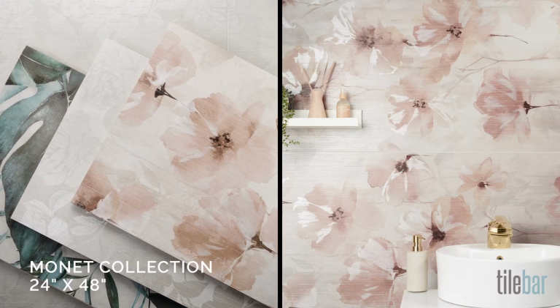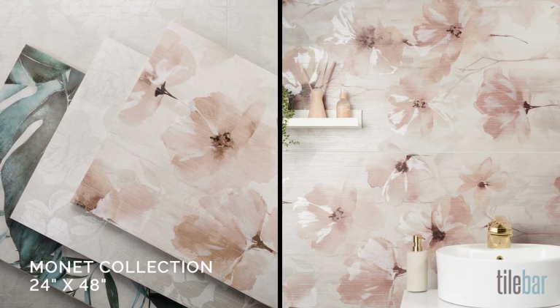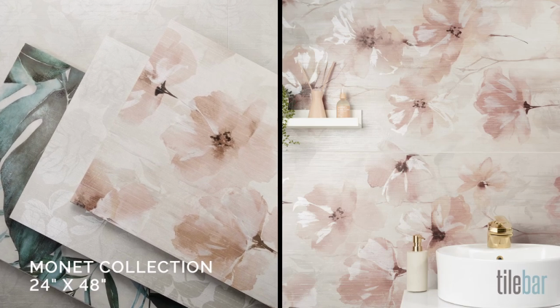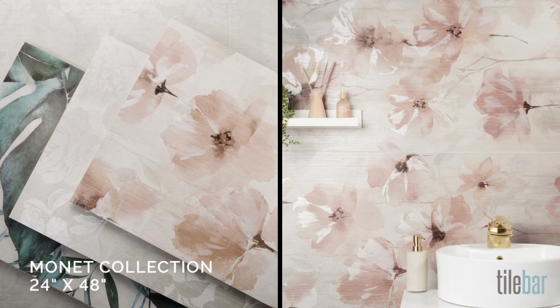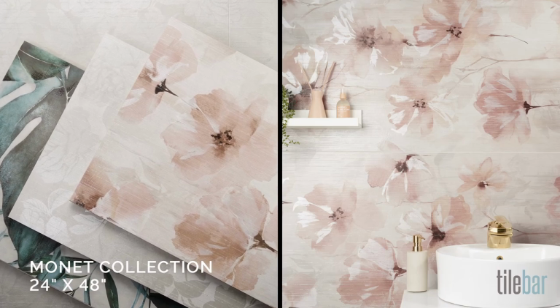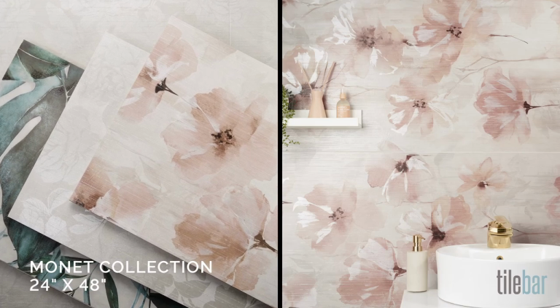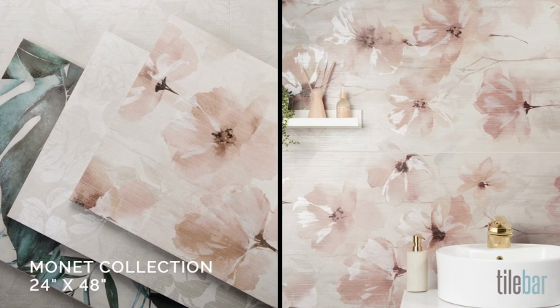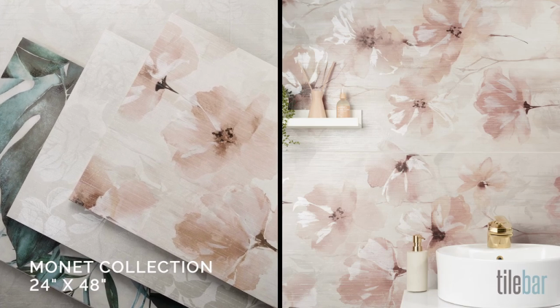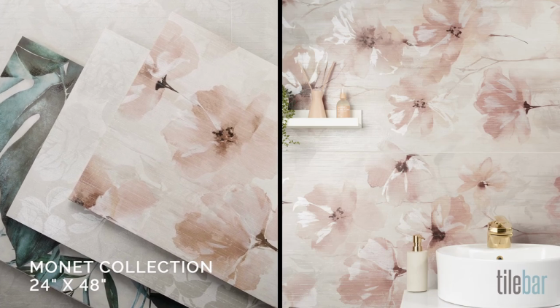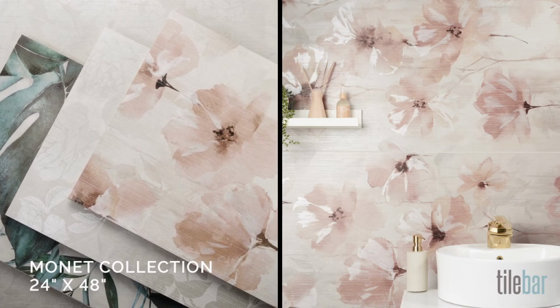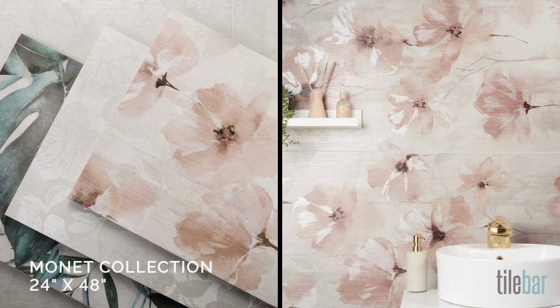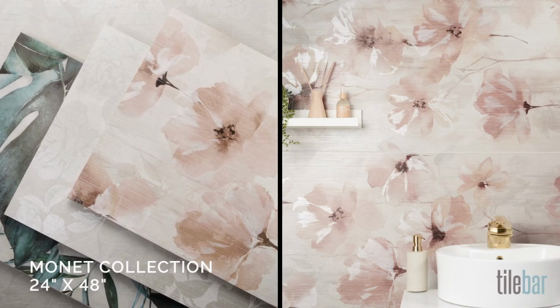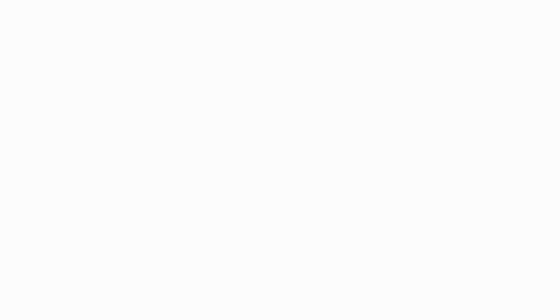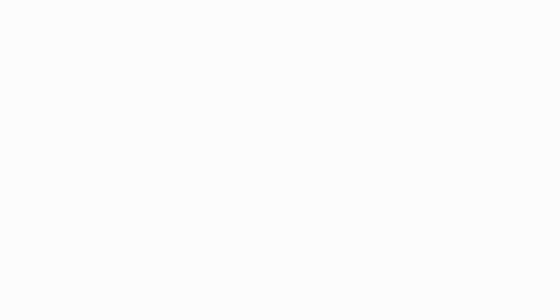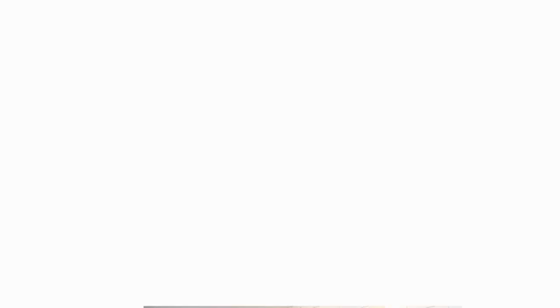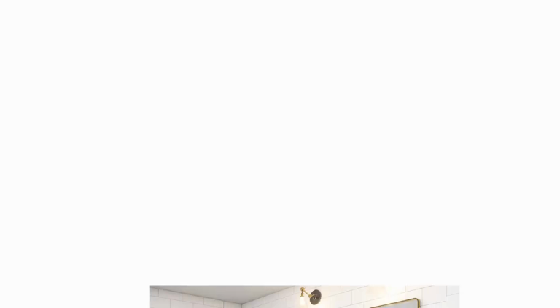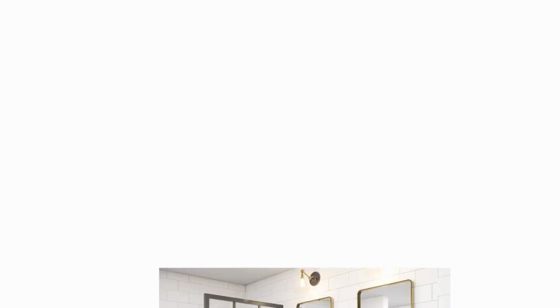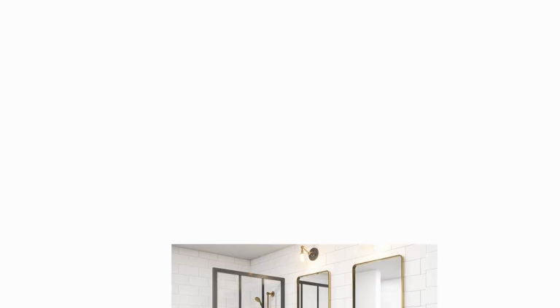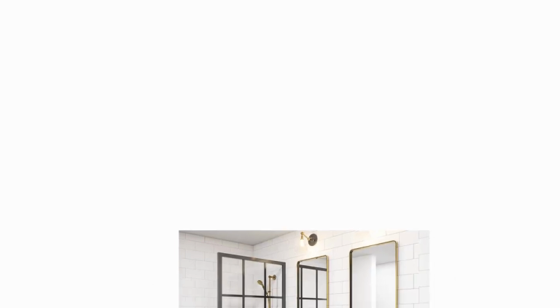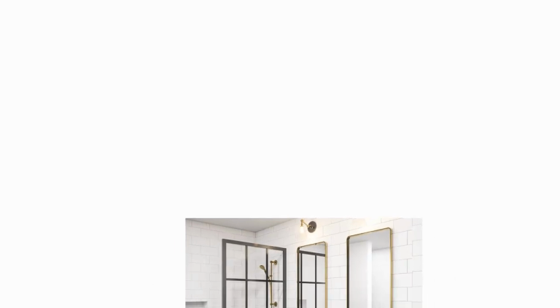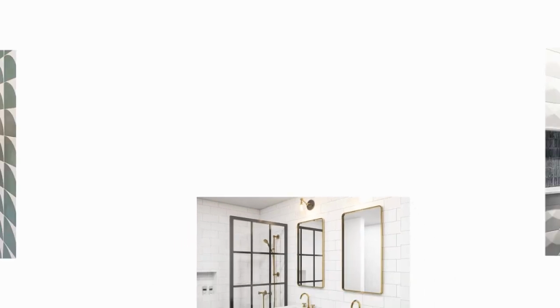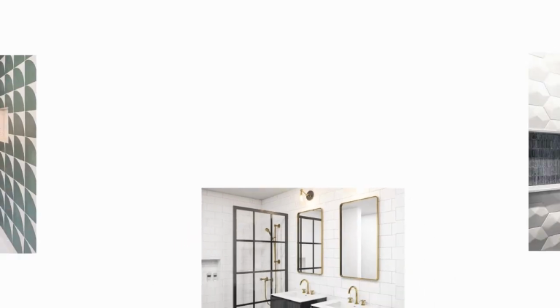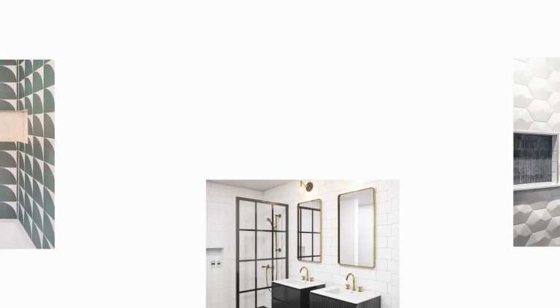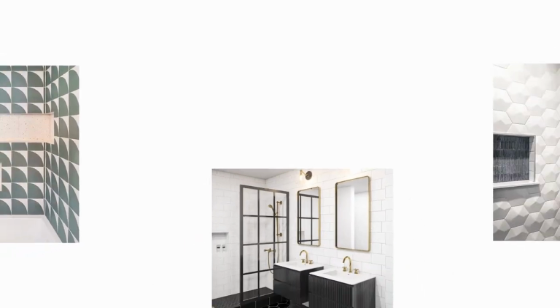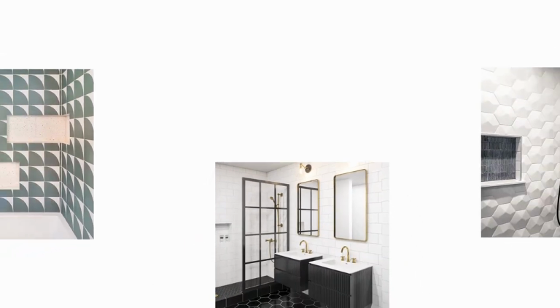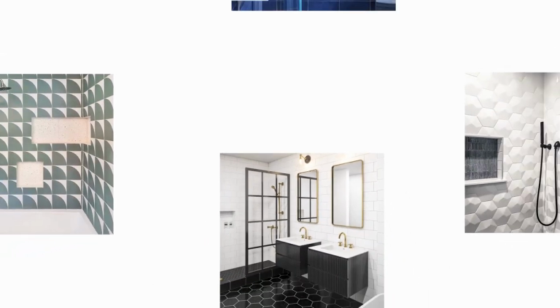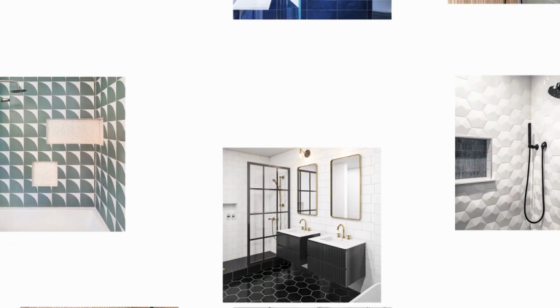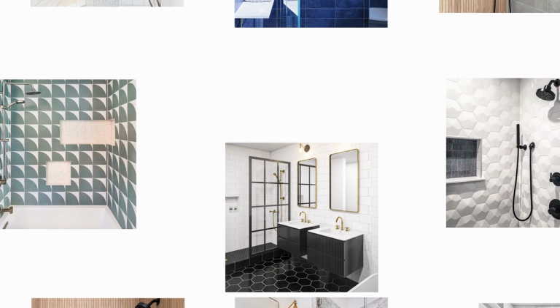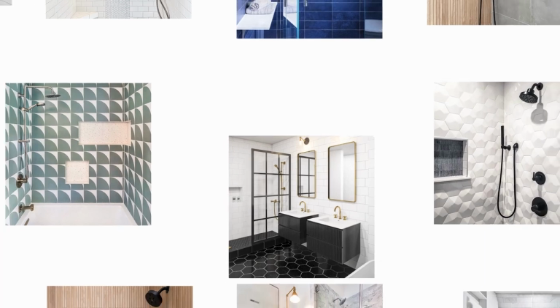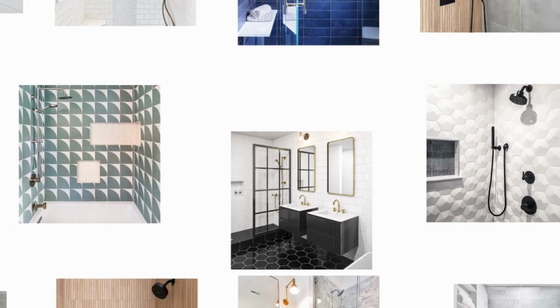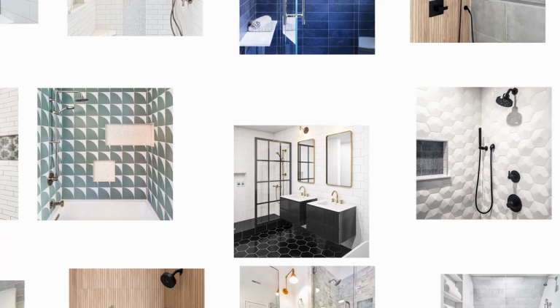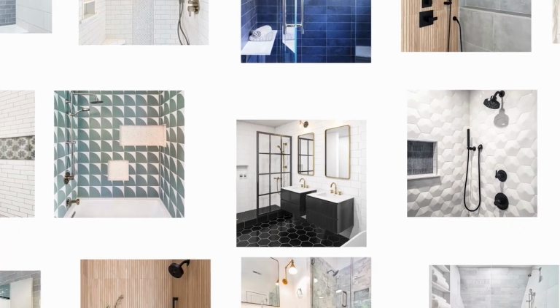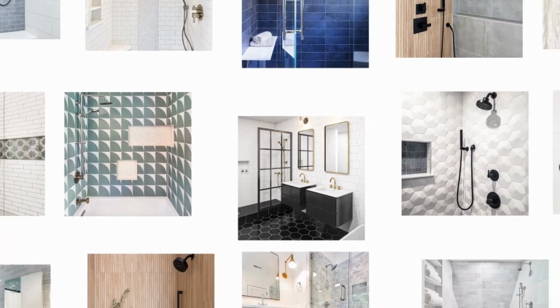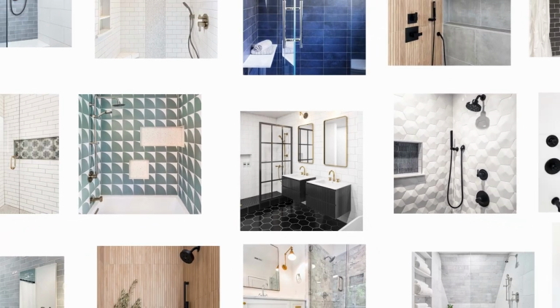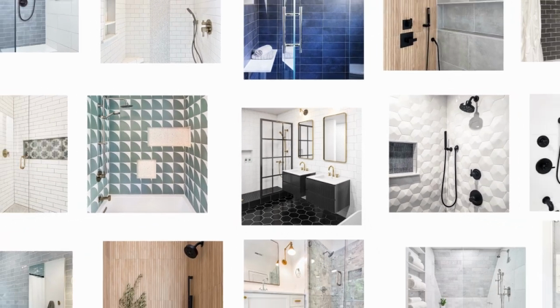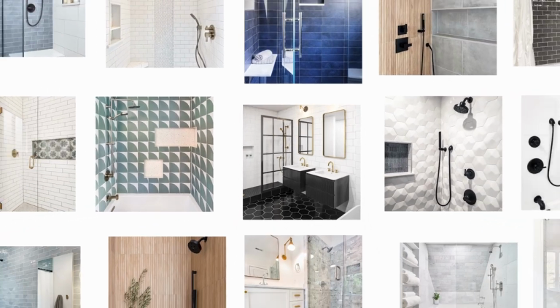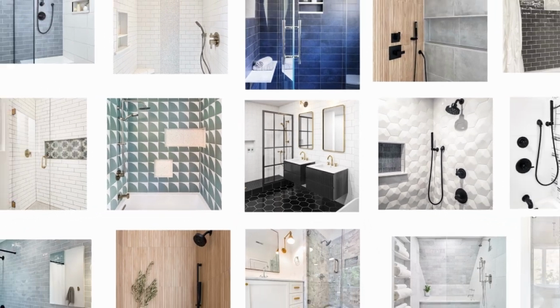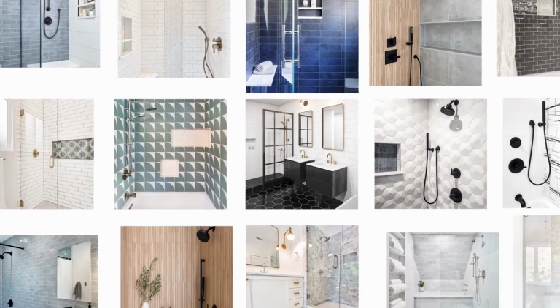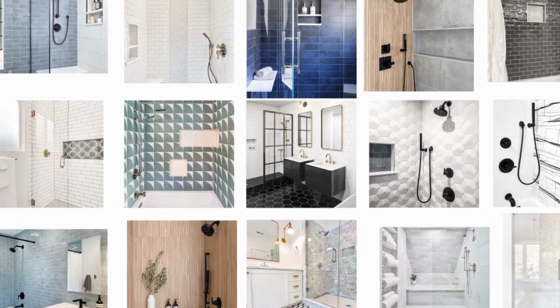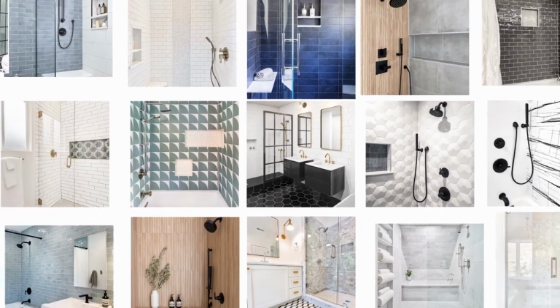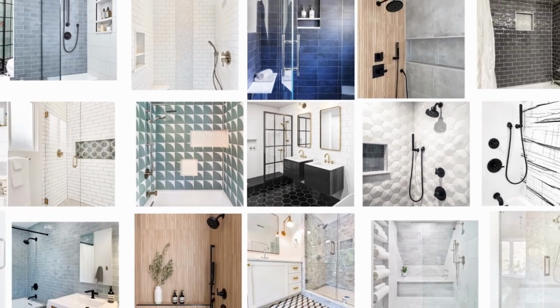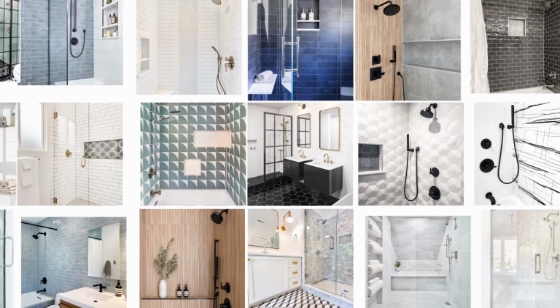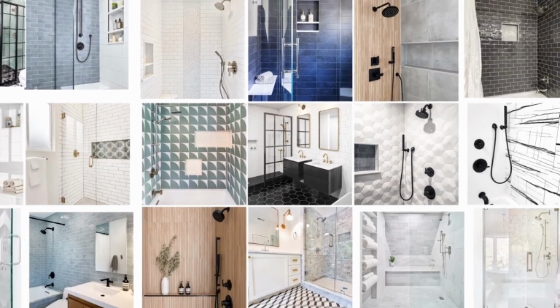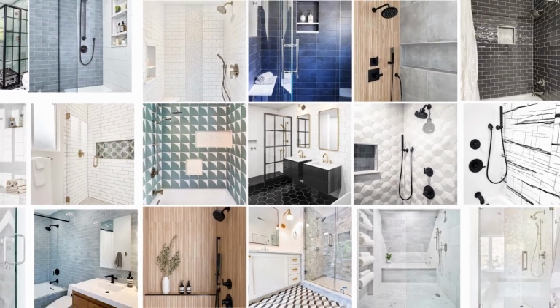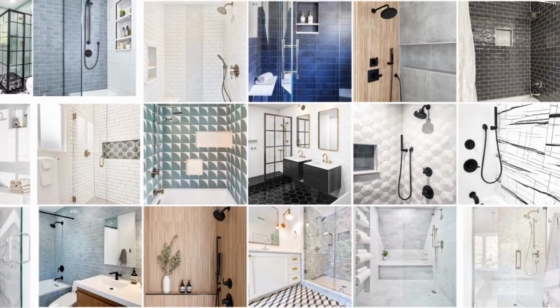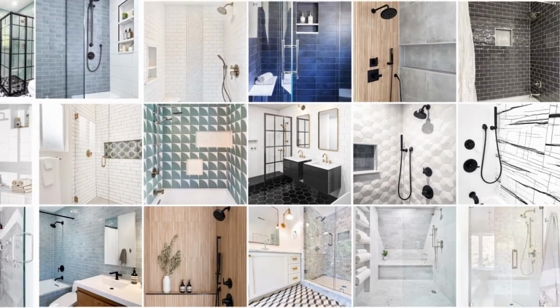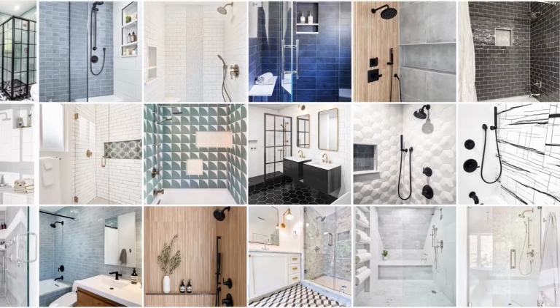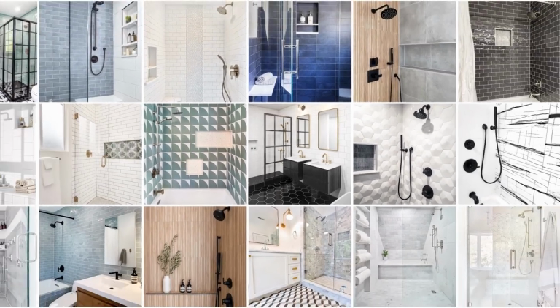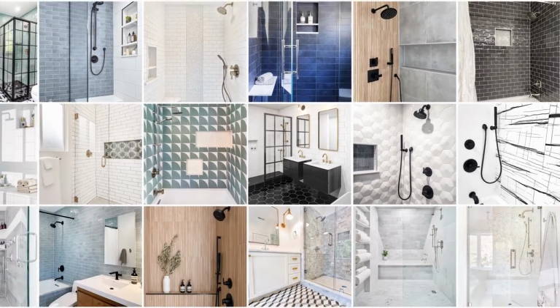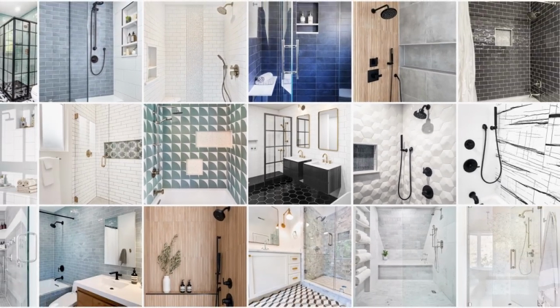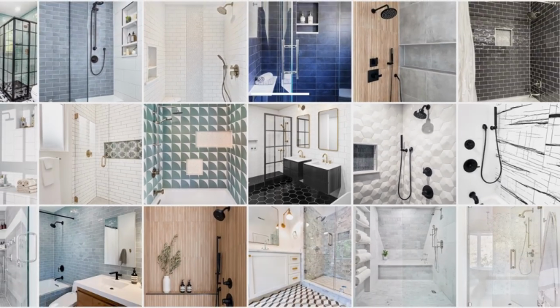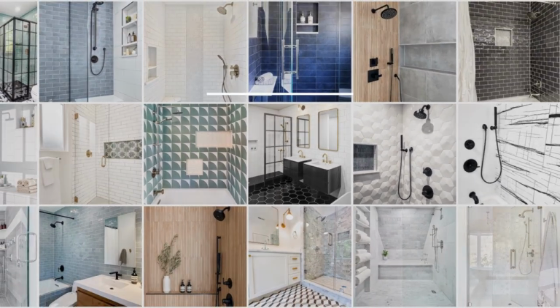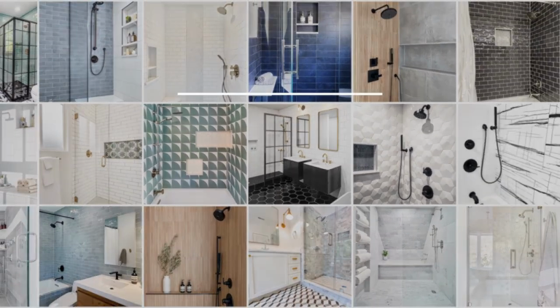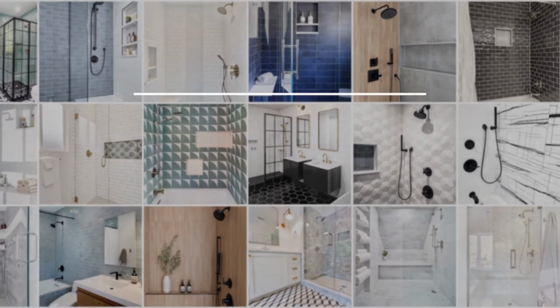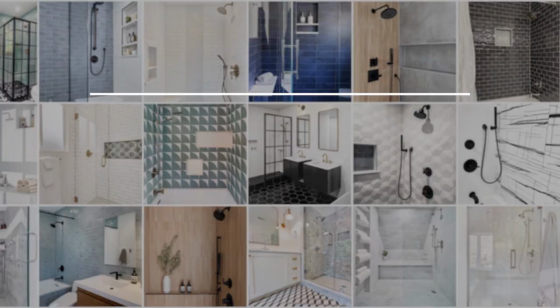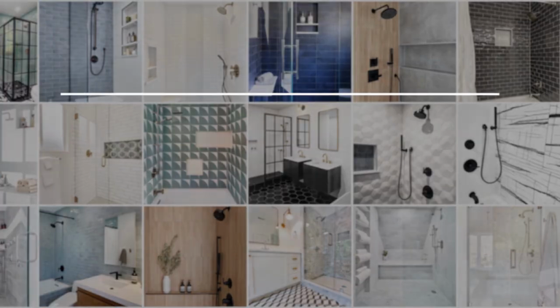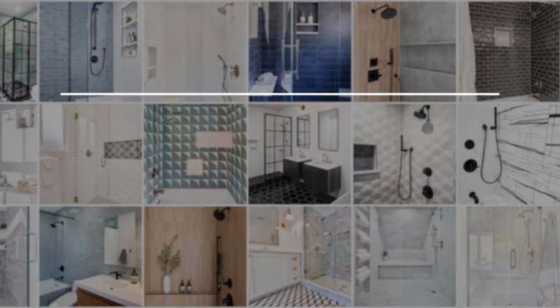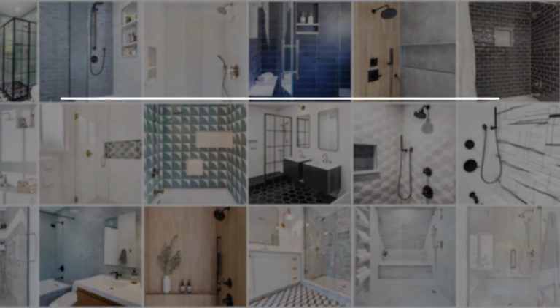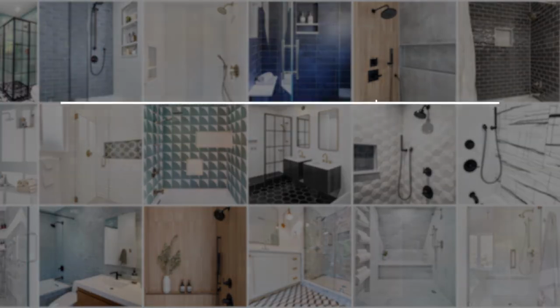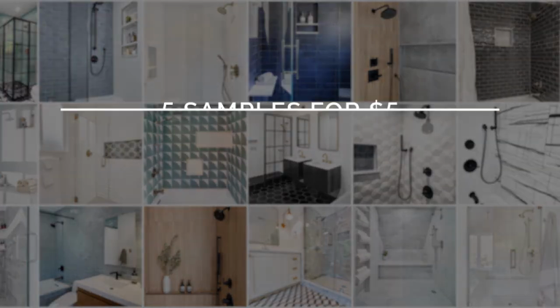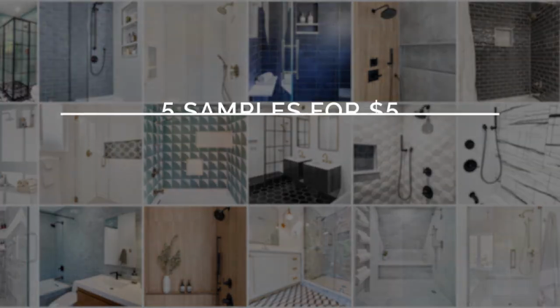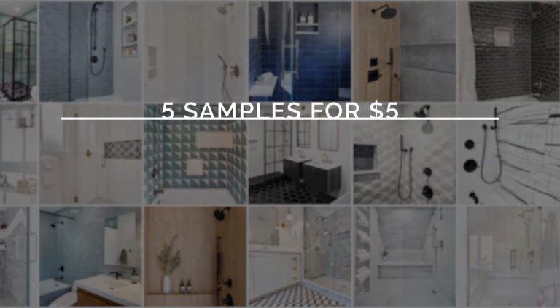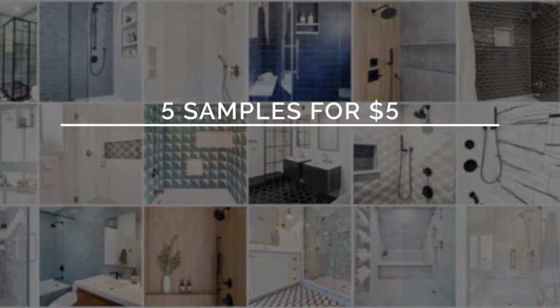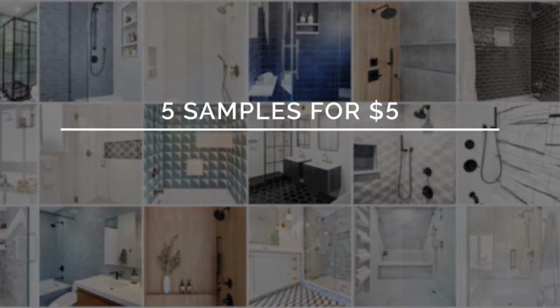Expand your vision. Expand your style. Visit TileBar.com to see all our large-format wall tiles.